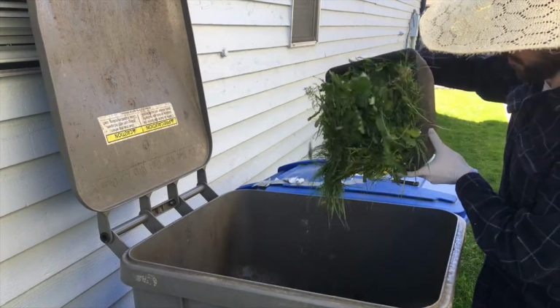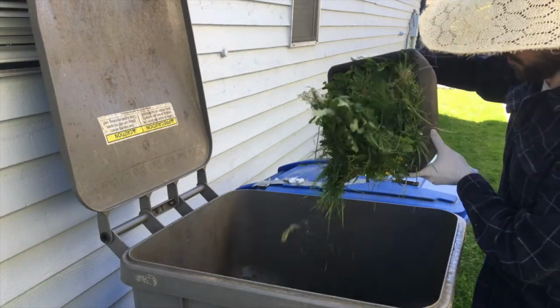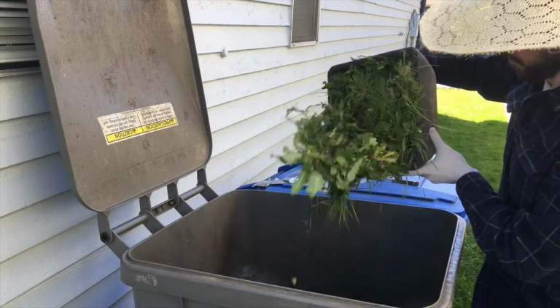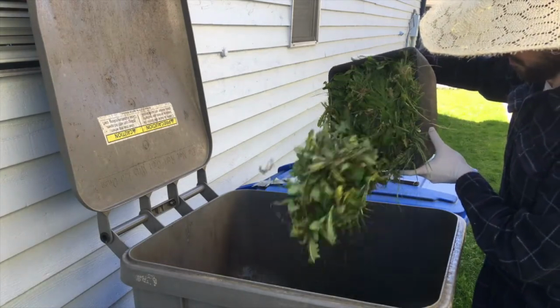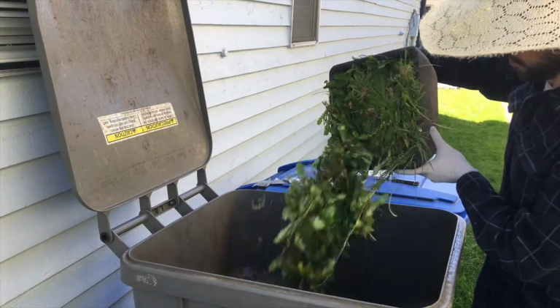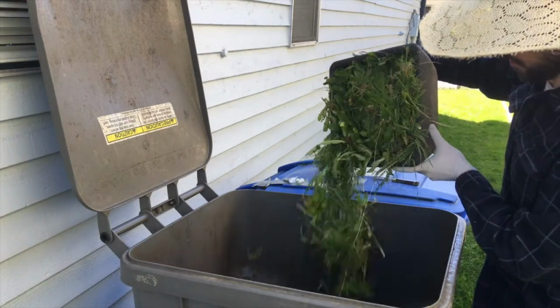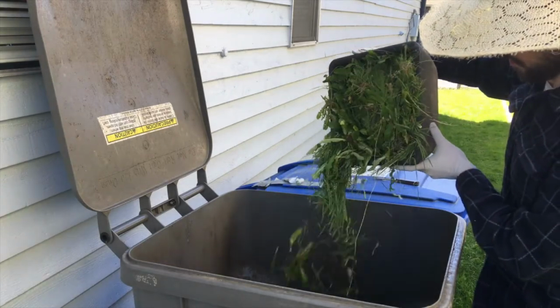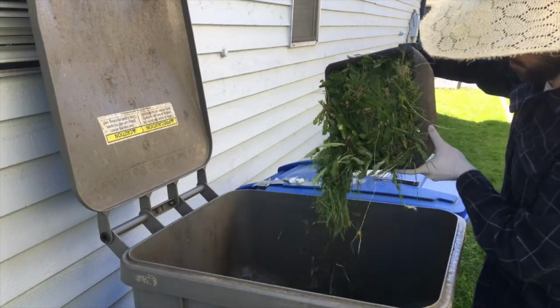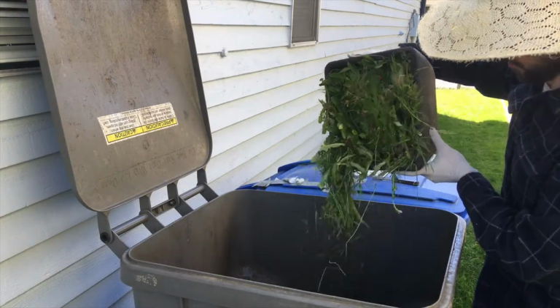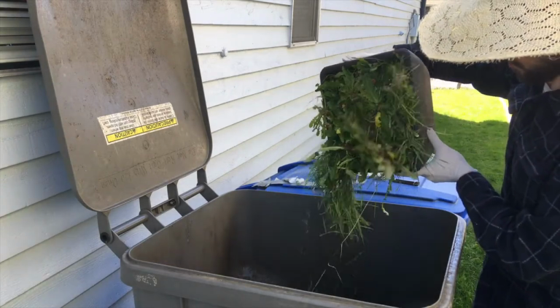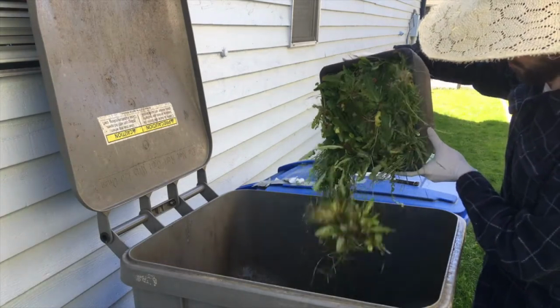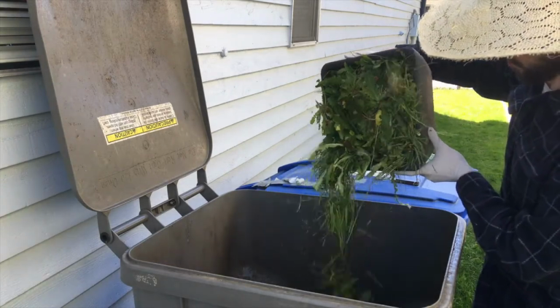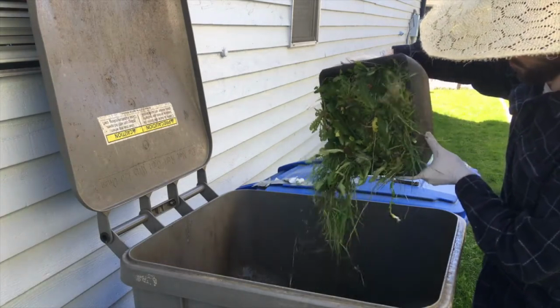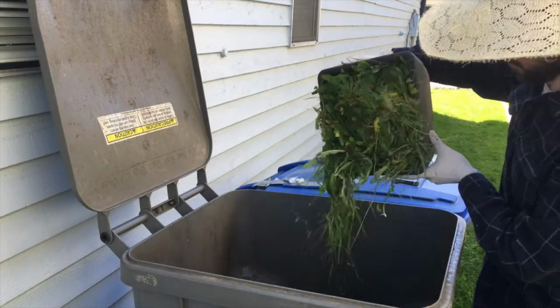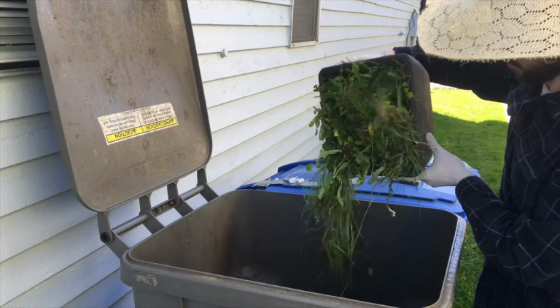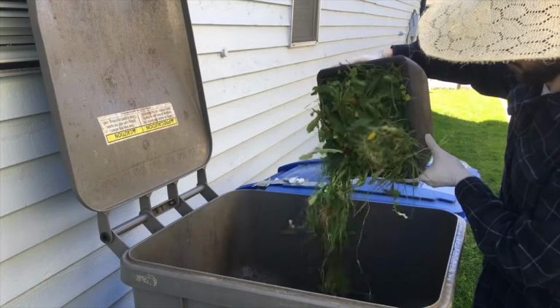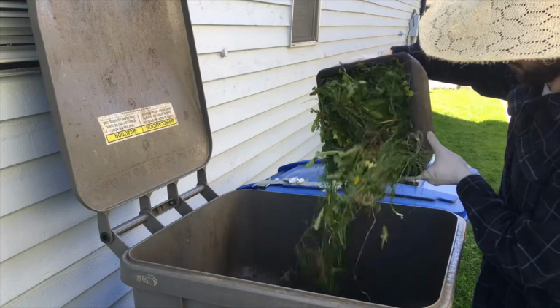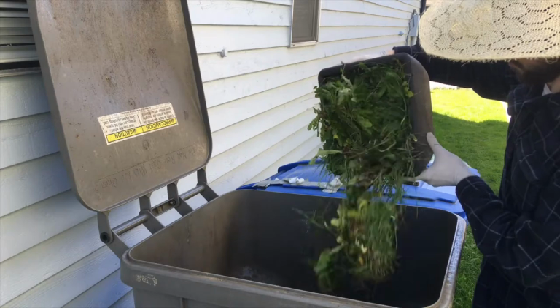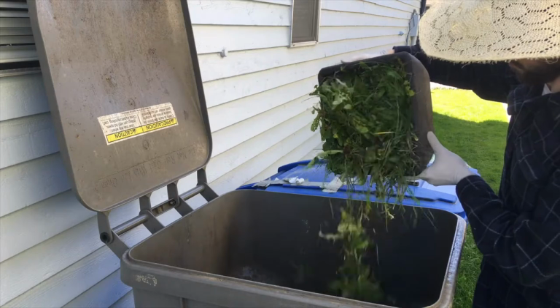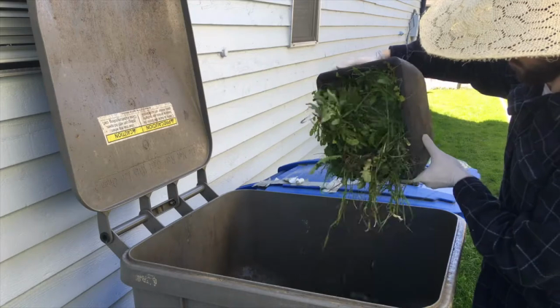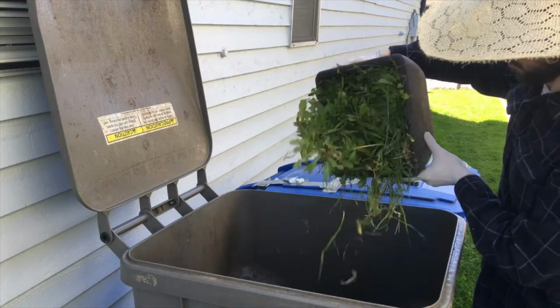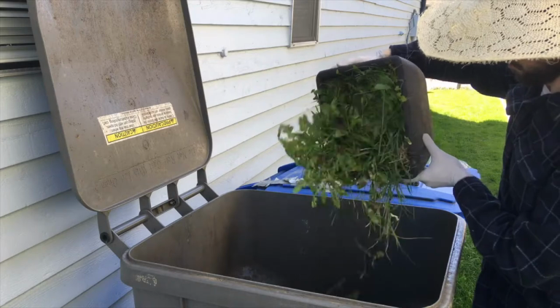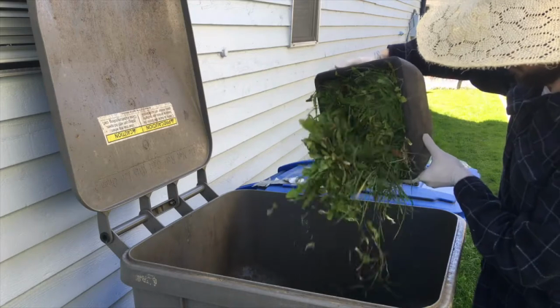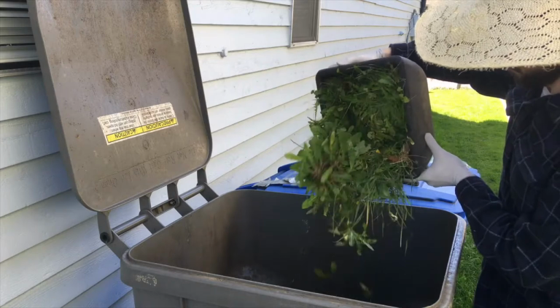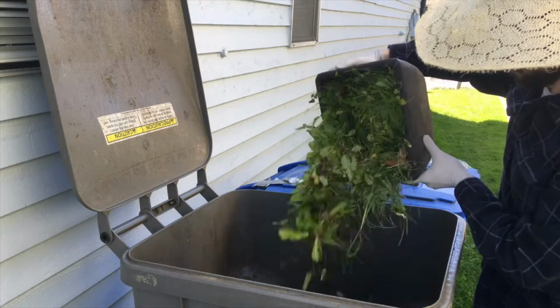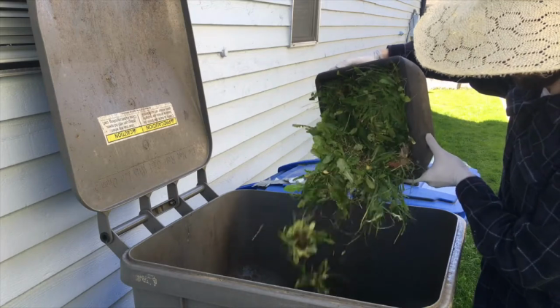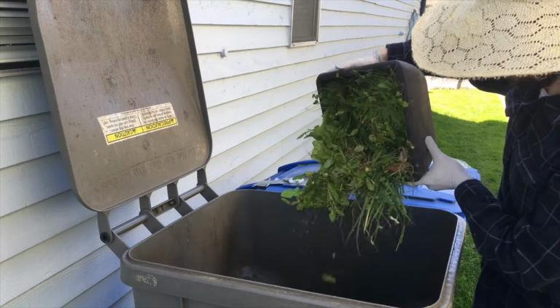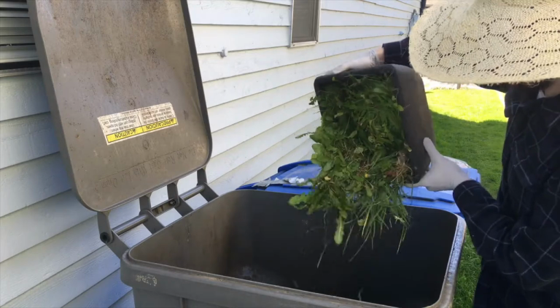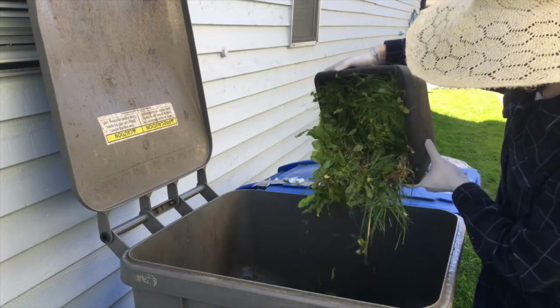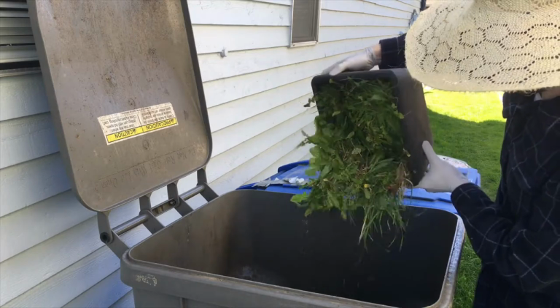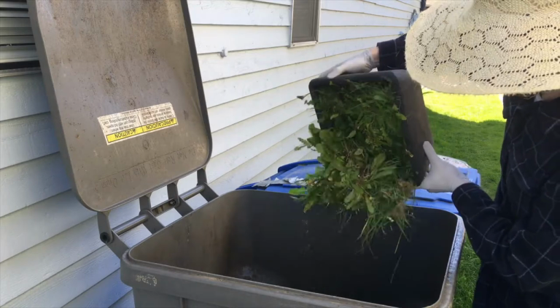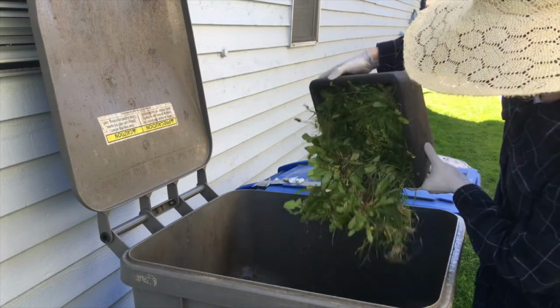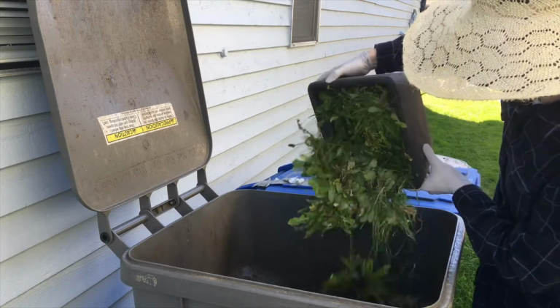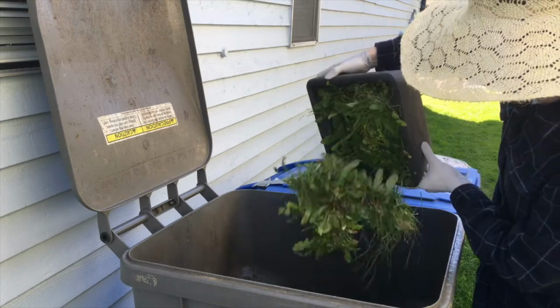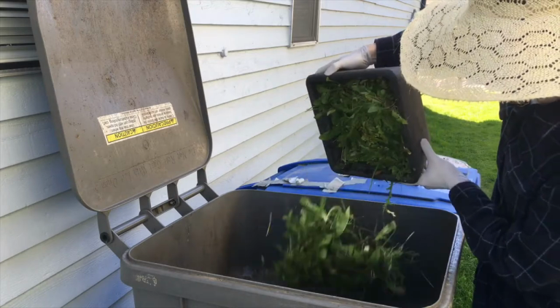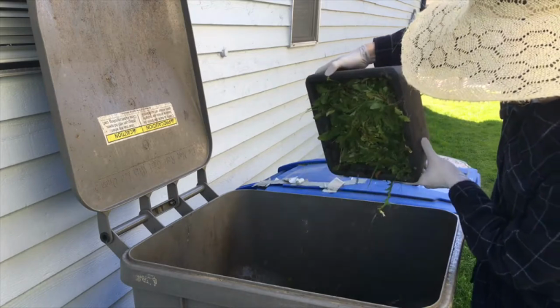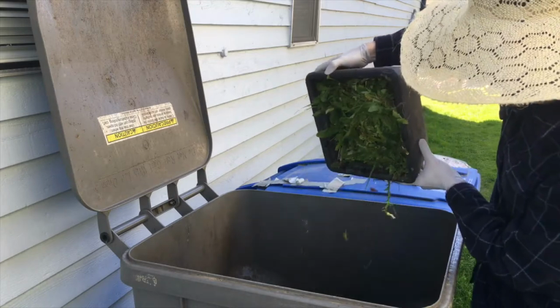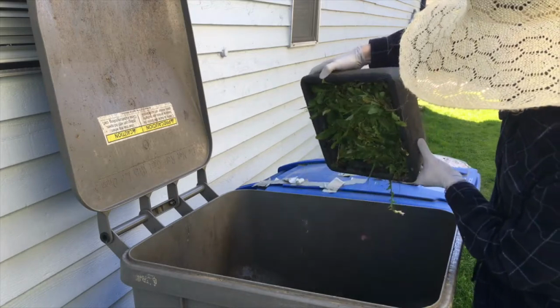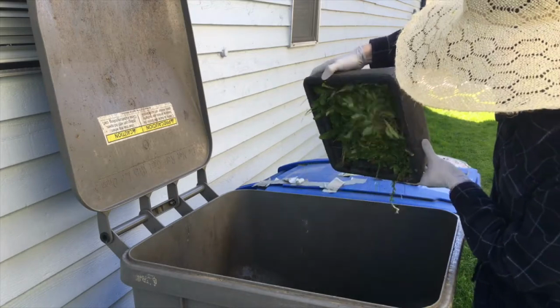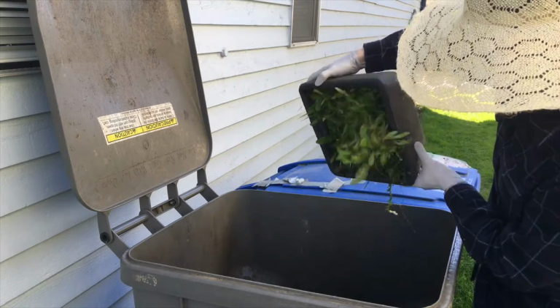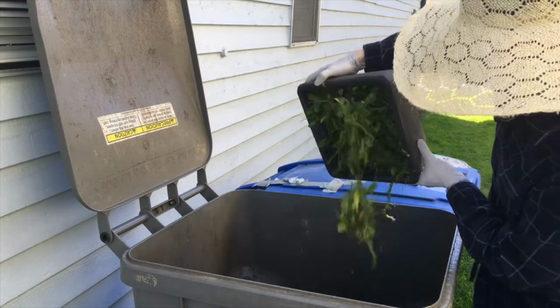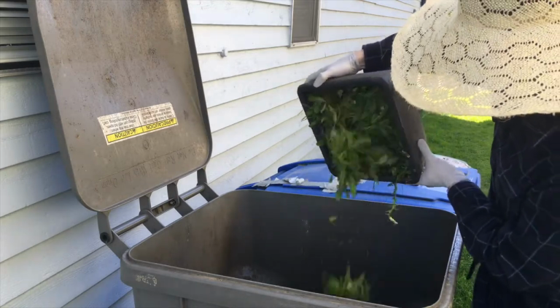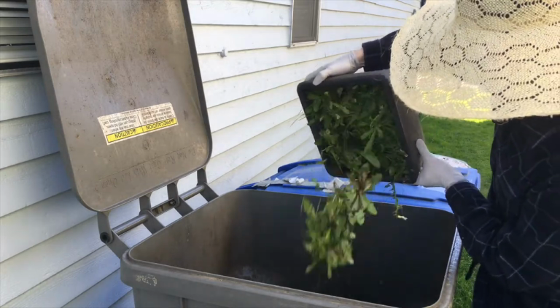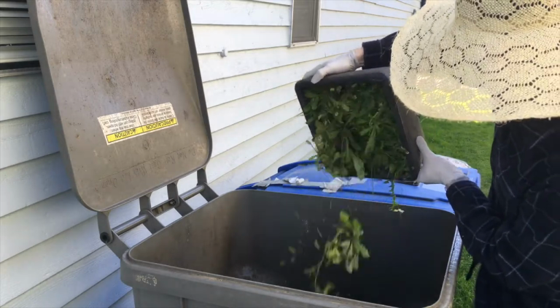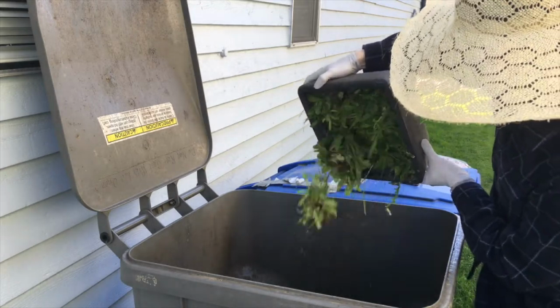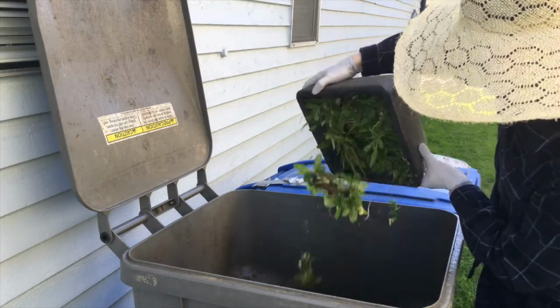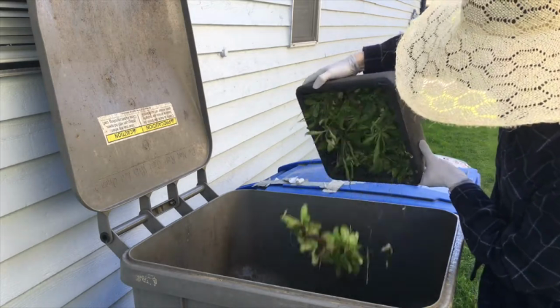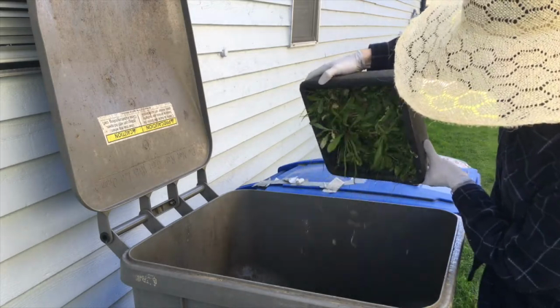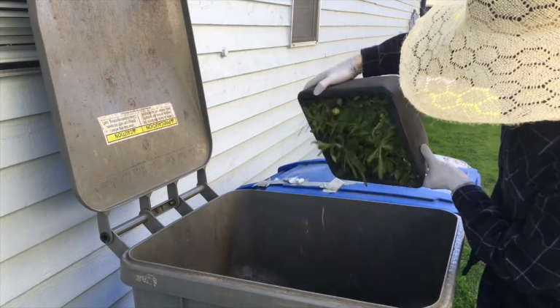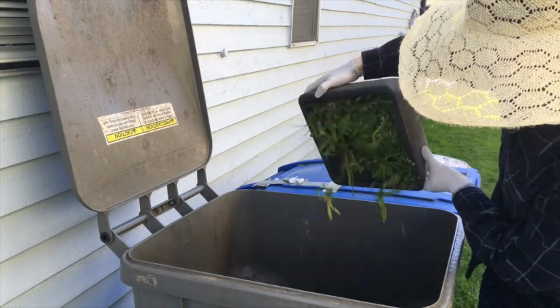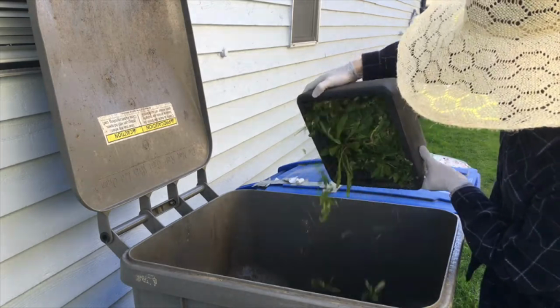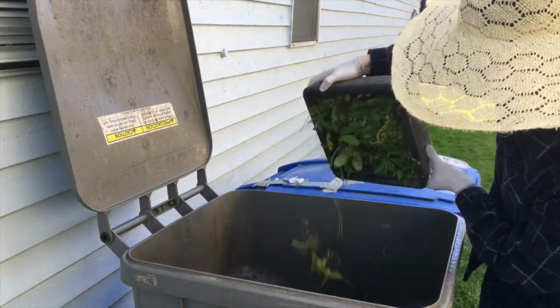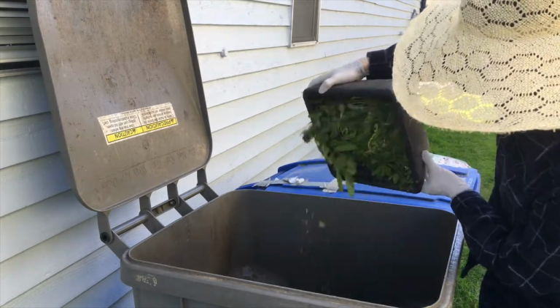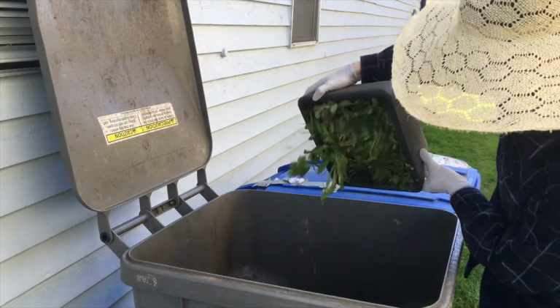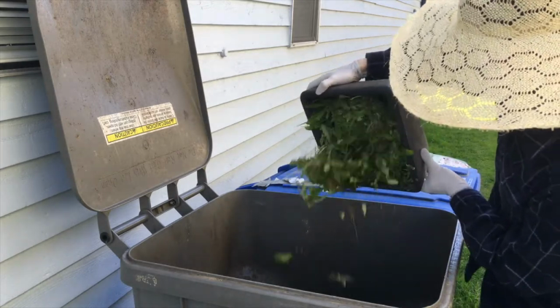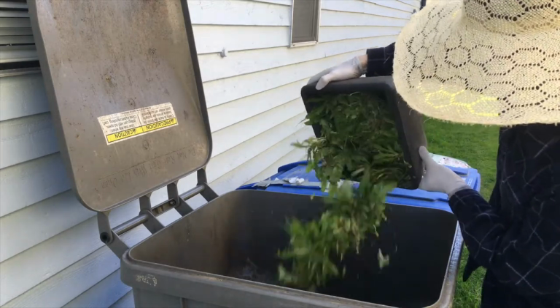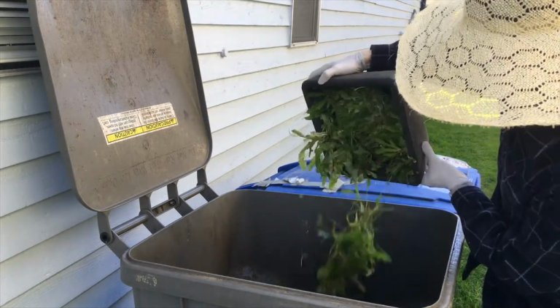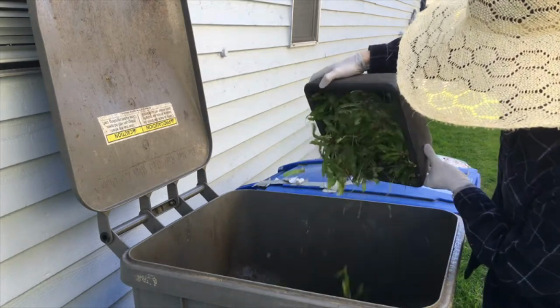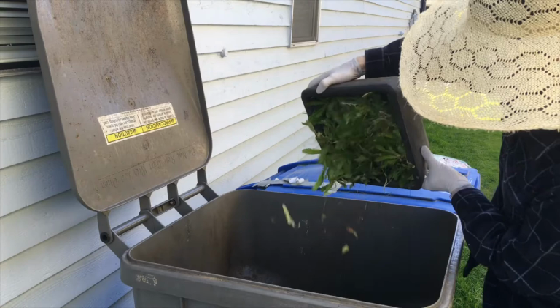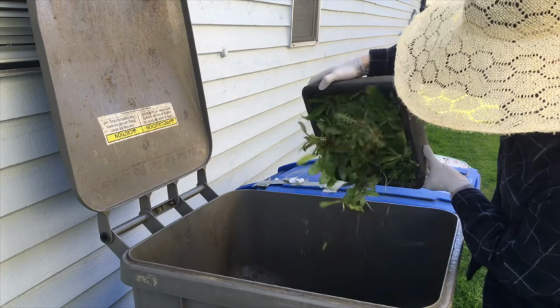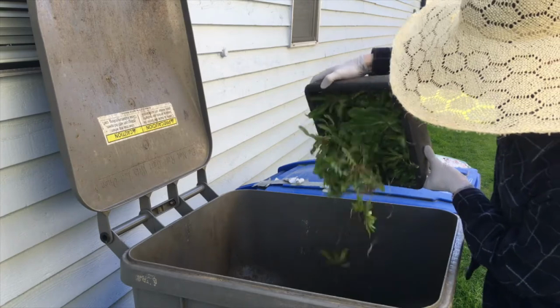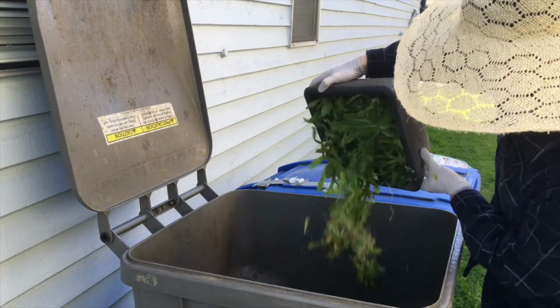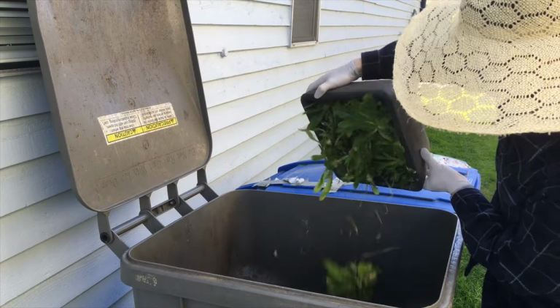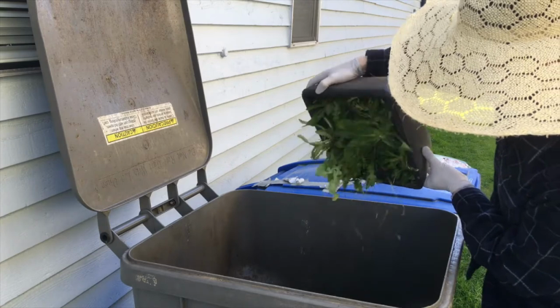I smashed them into this container so I gotta shake them back out. A lot of weeds — about 10 pounds worth. Amazing.